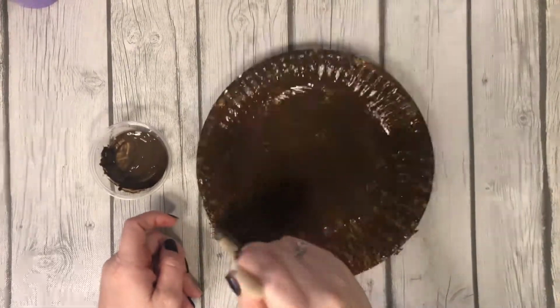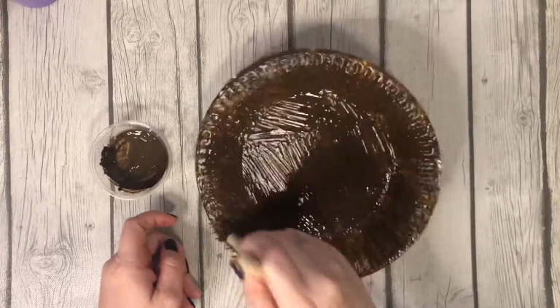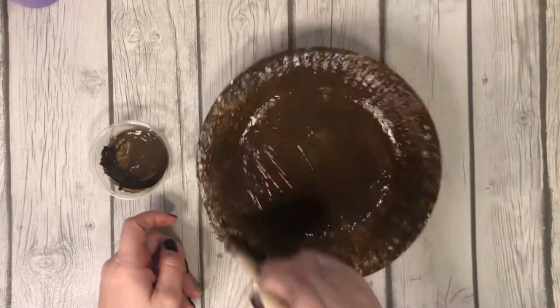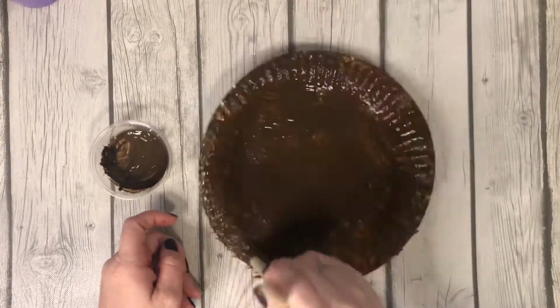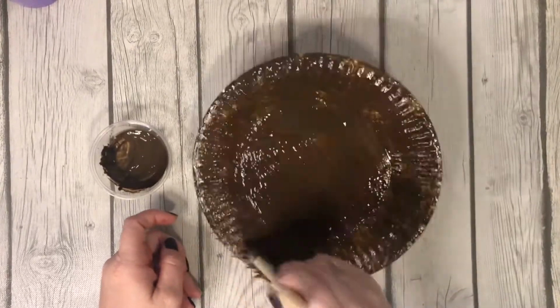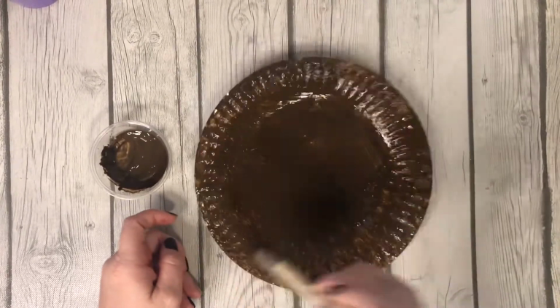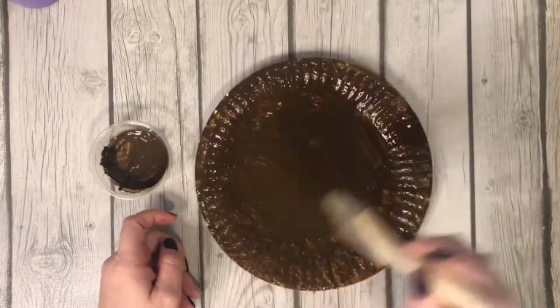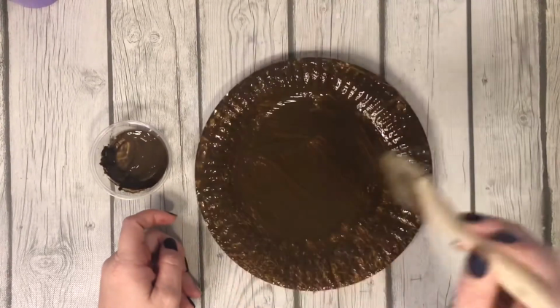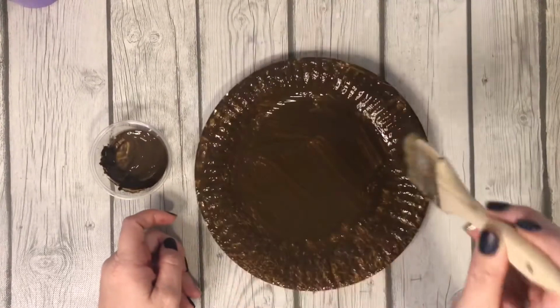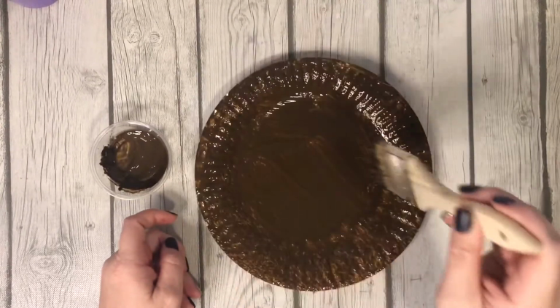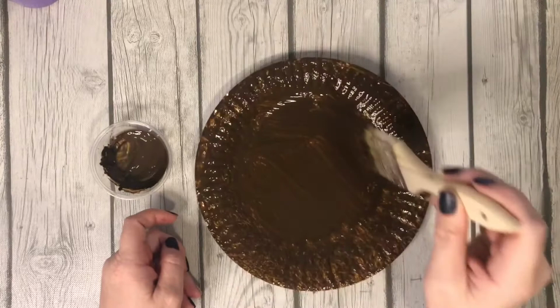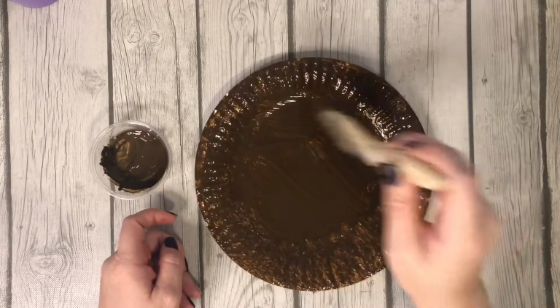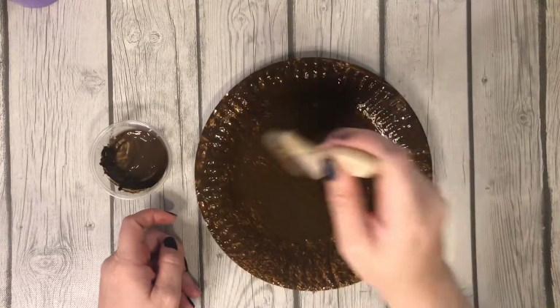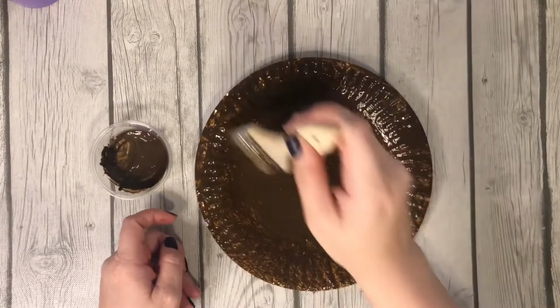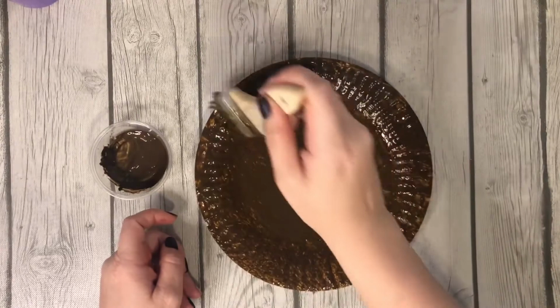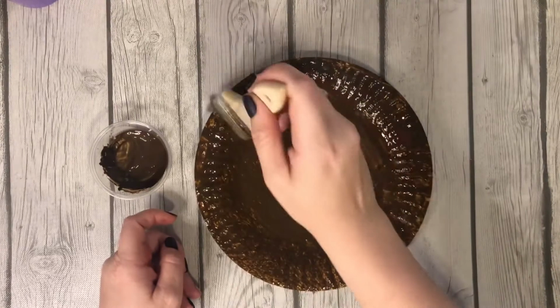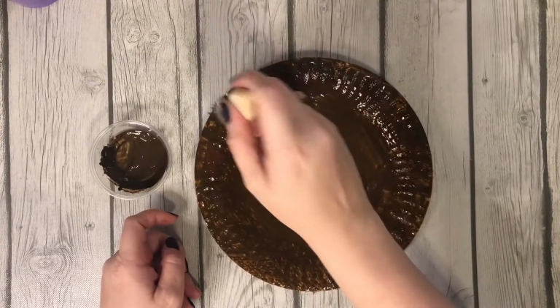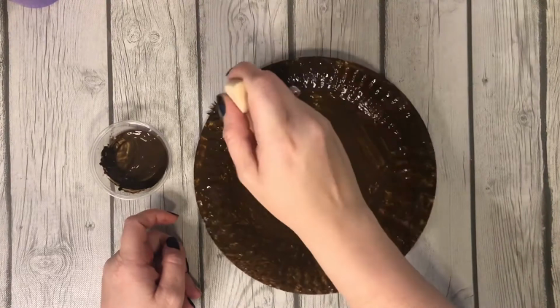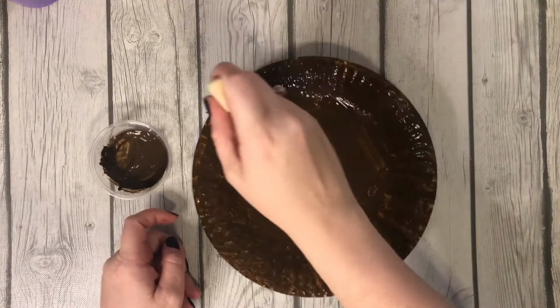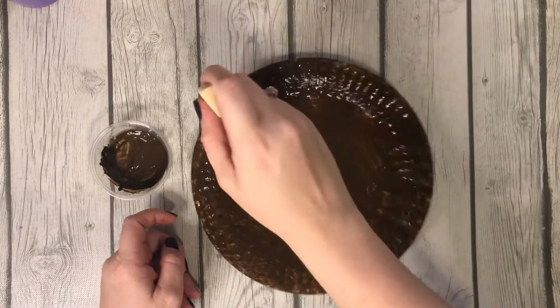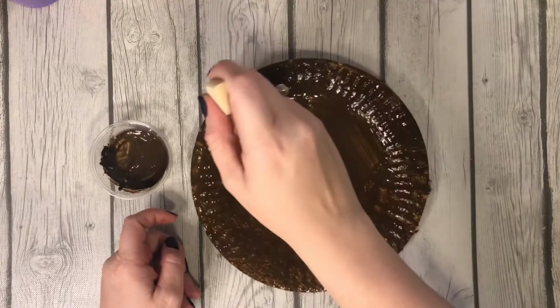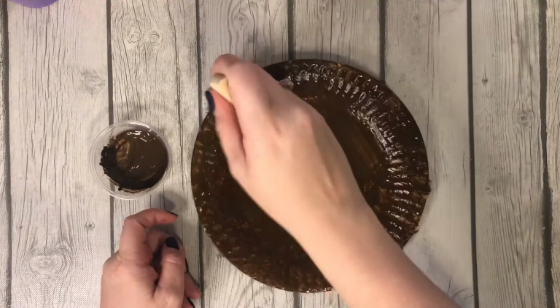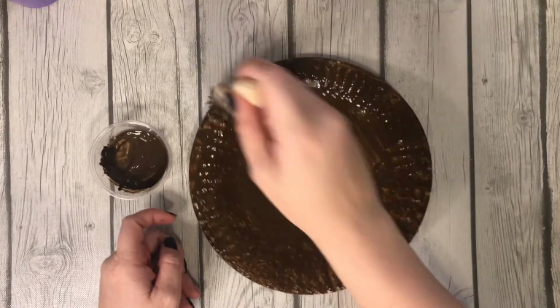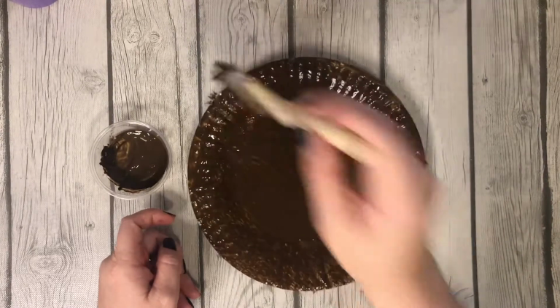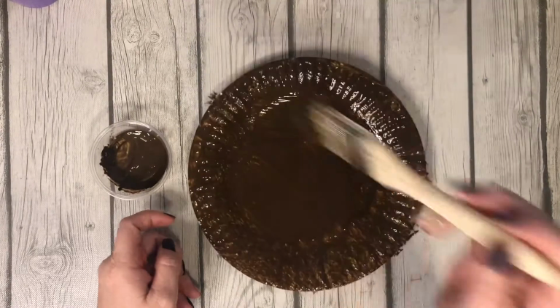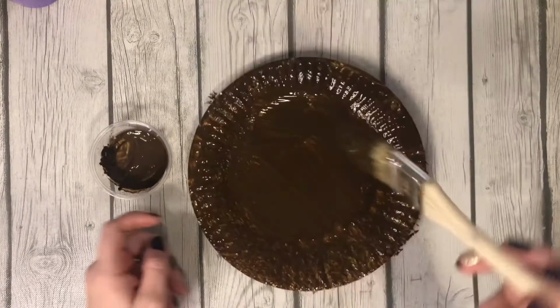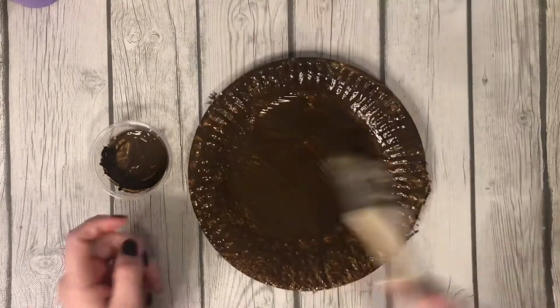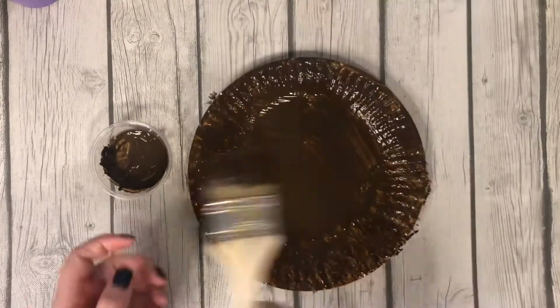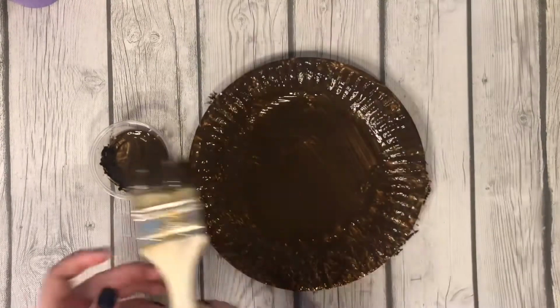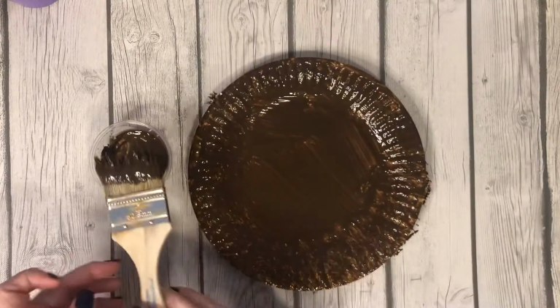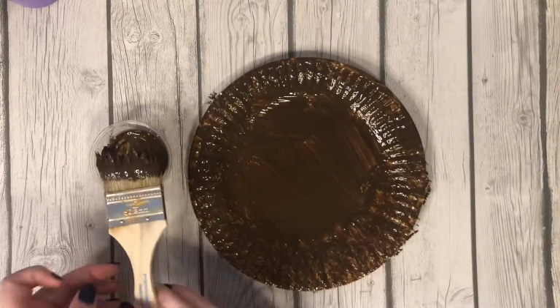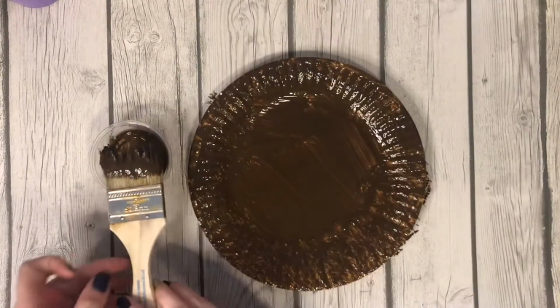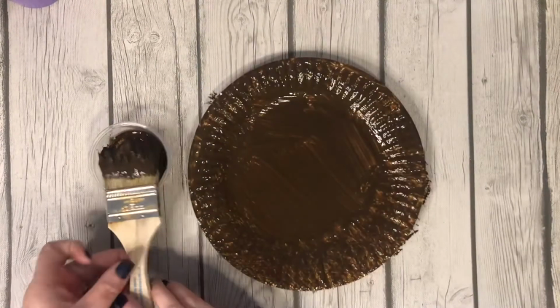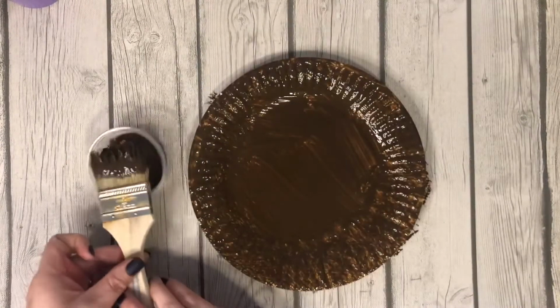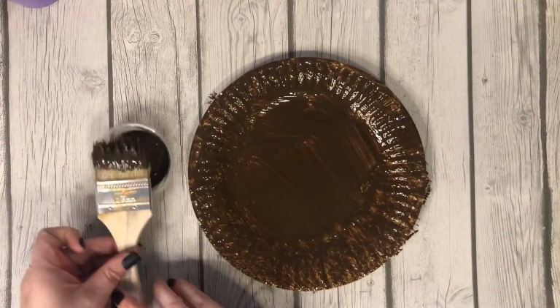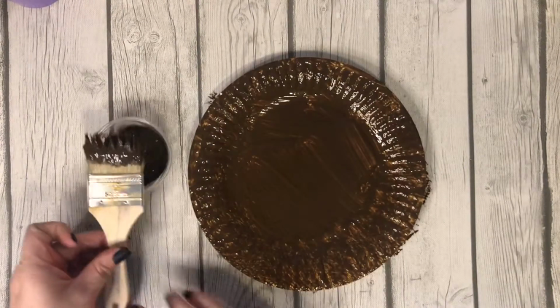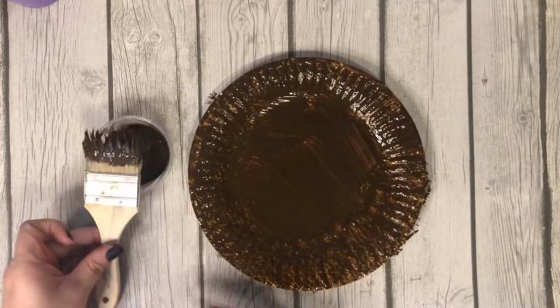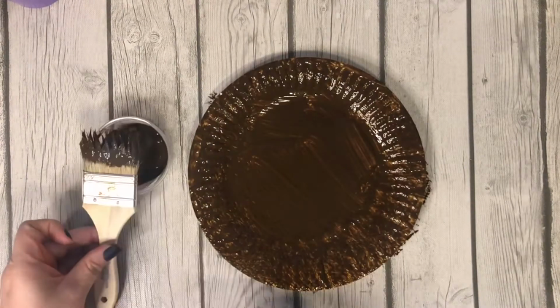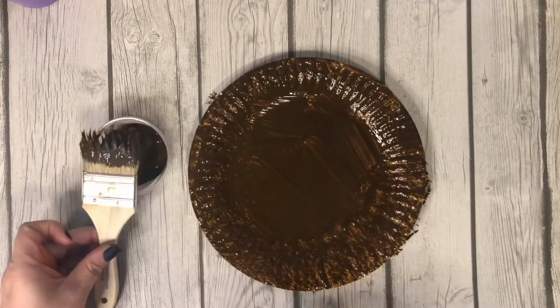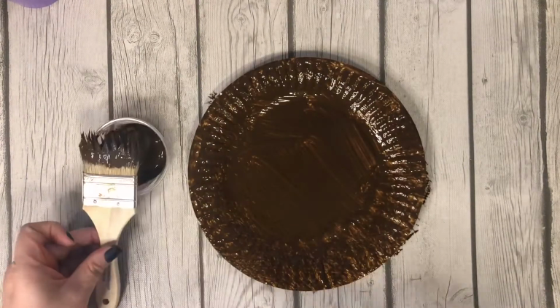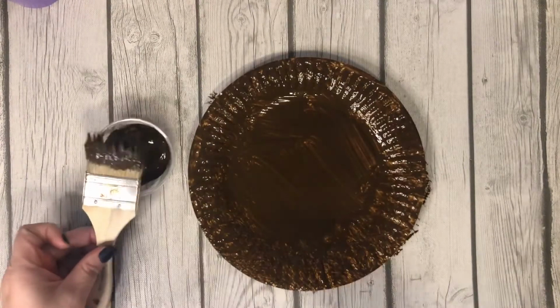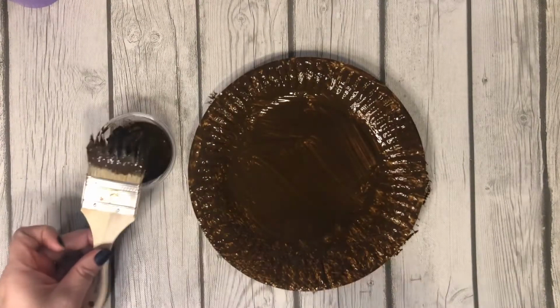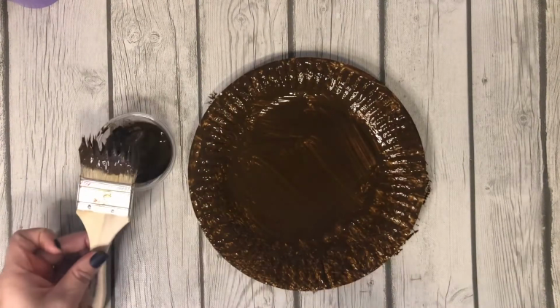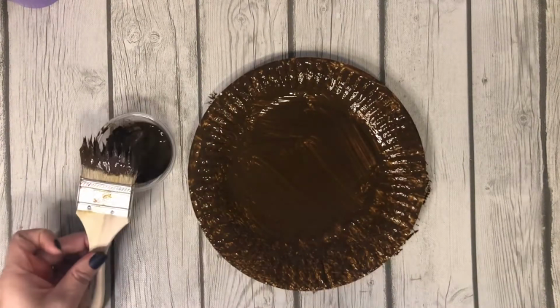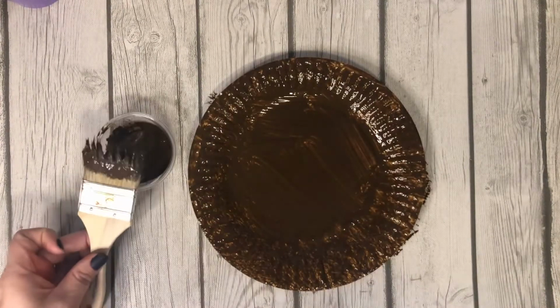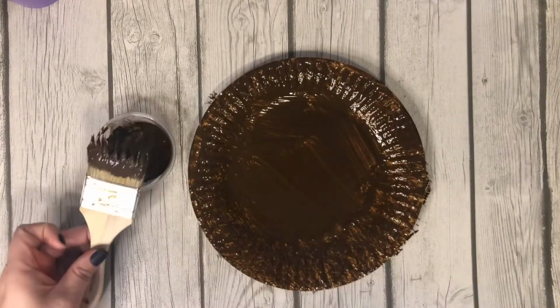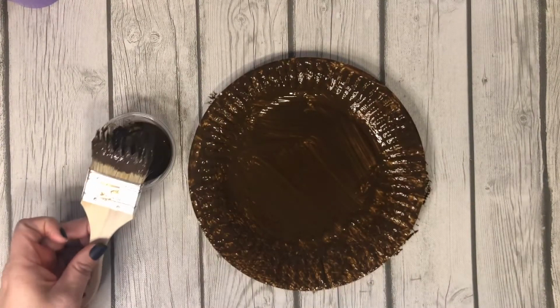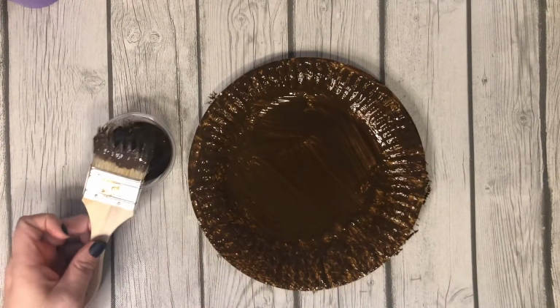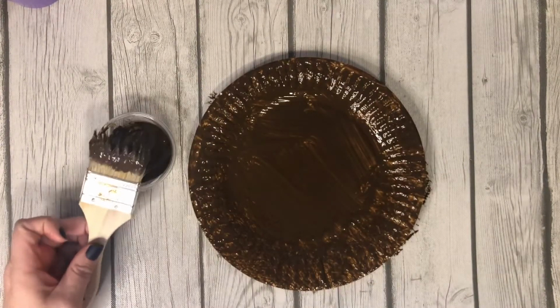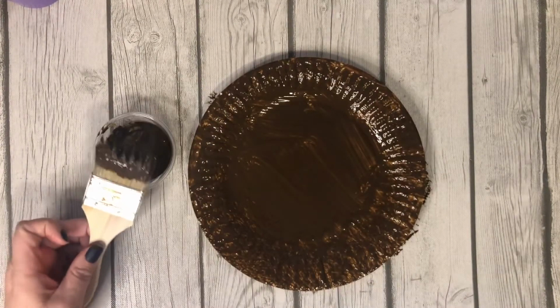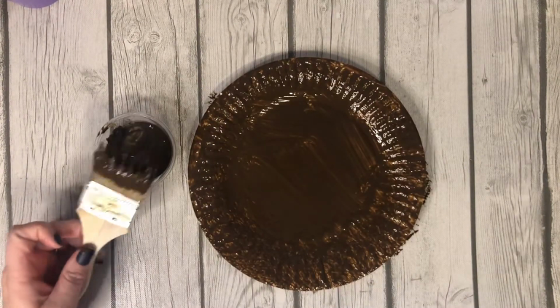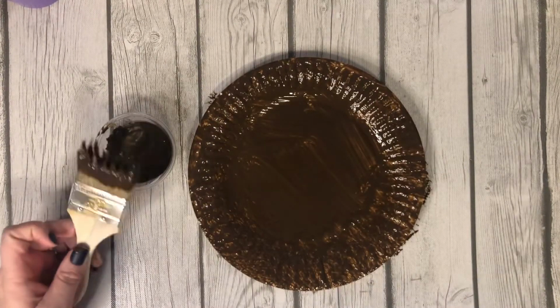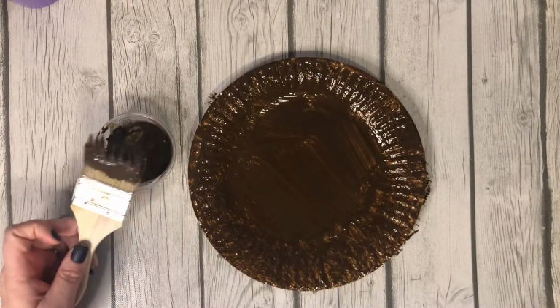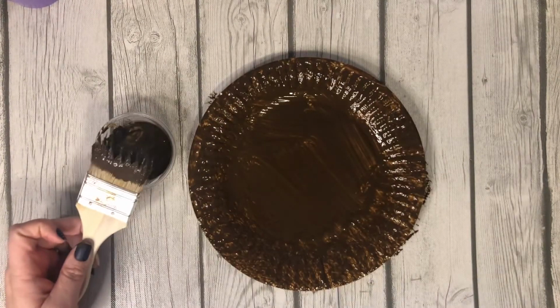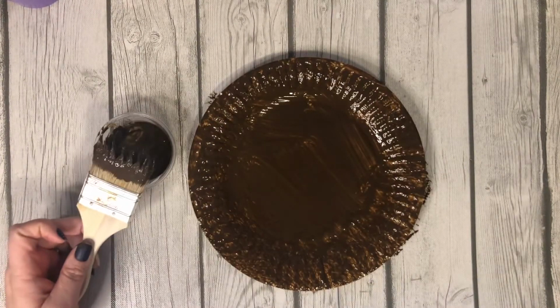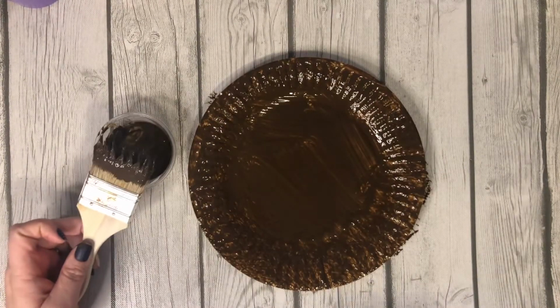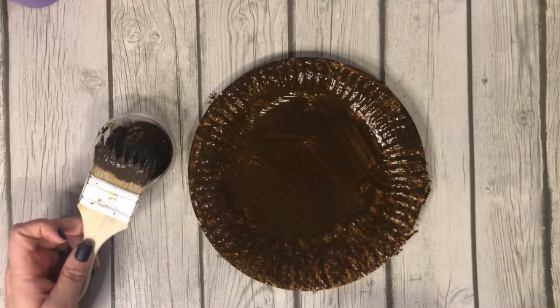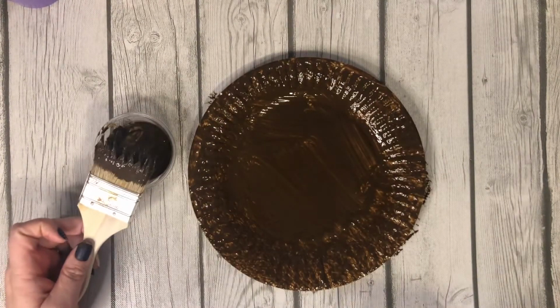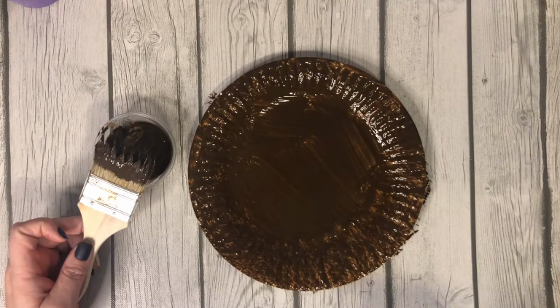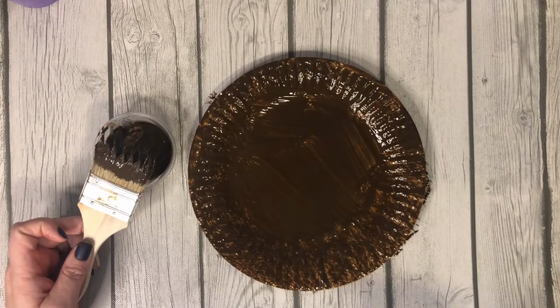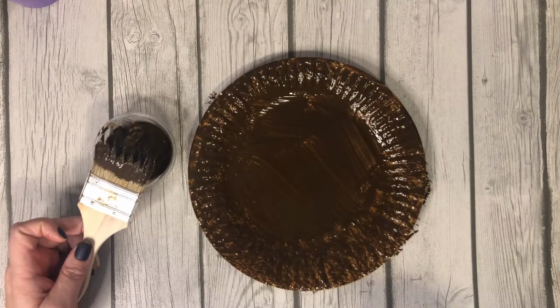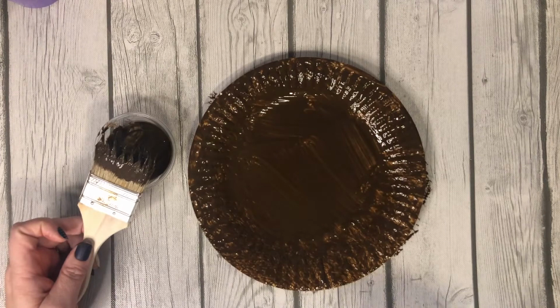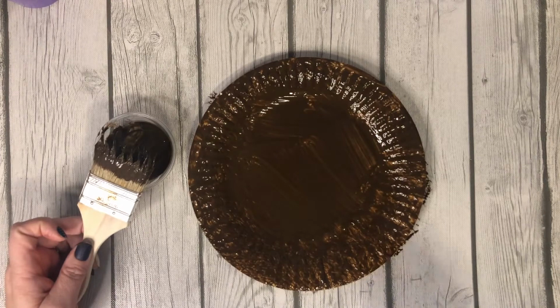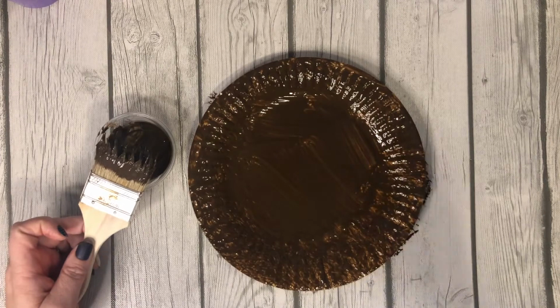Okay, that looks good to me. We will let this dry and then I will see you tomorrow.